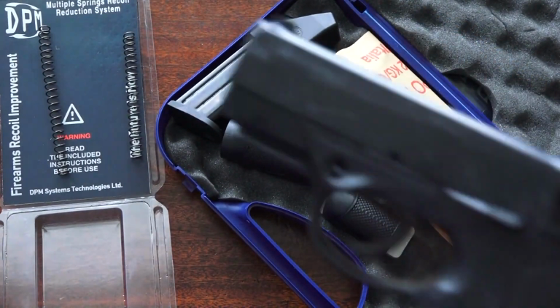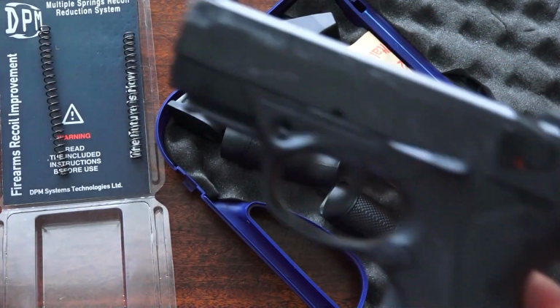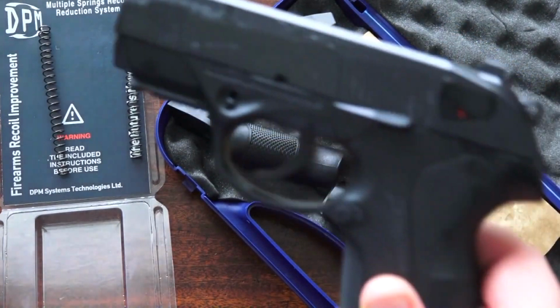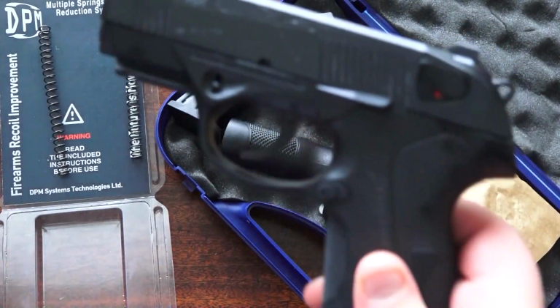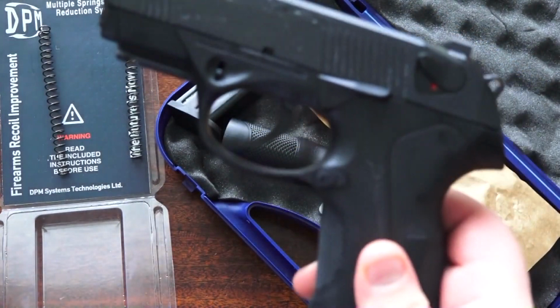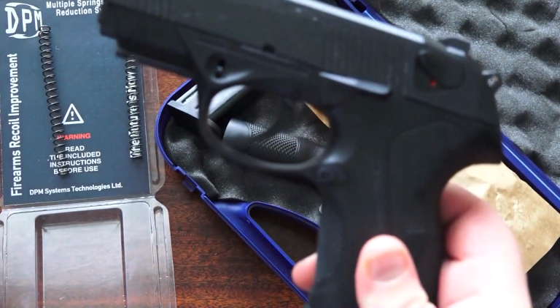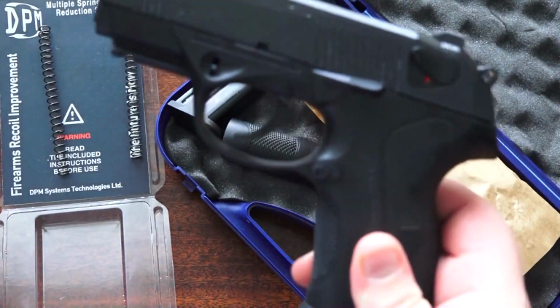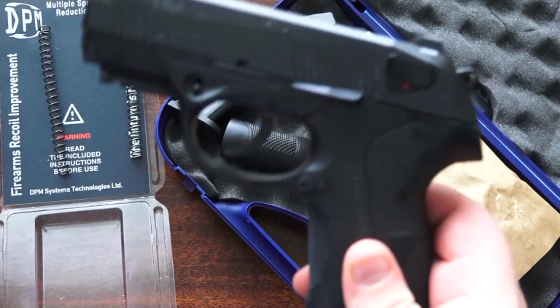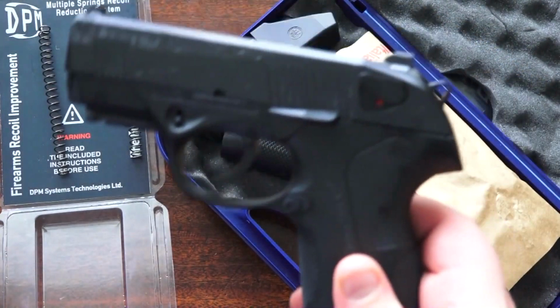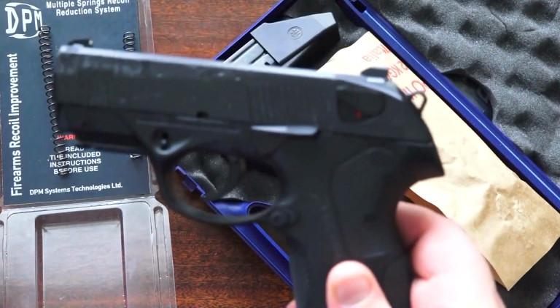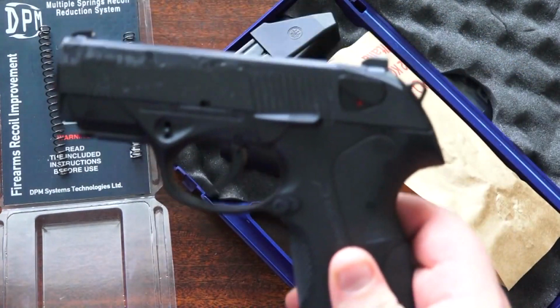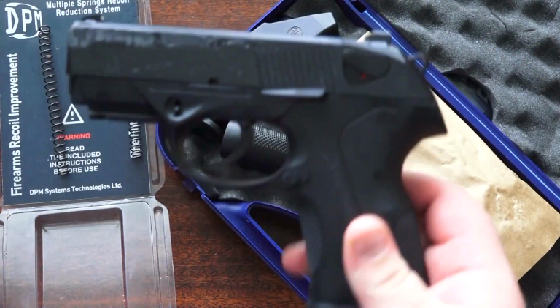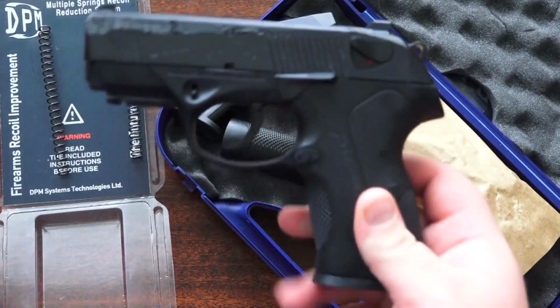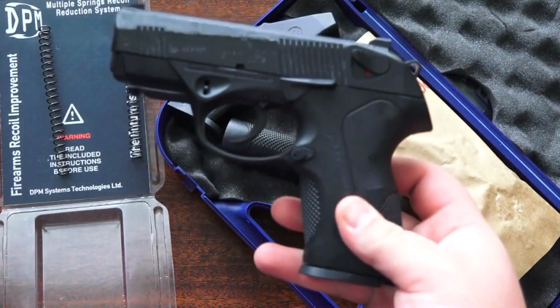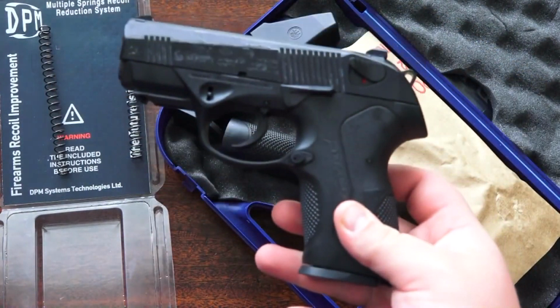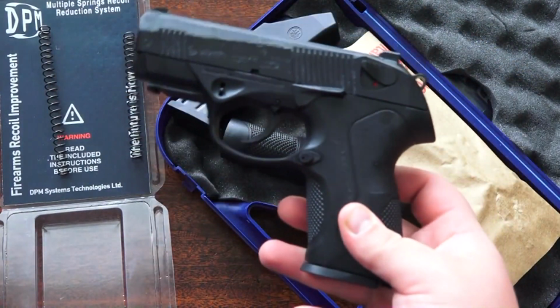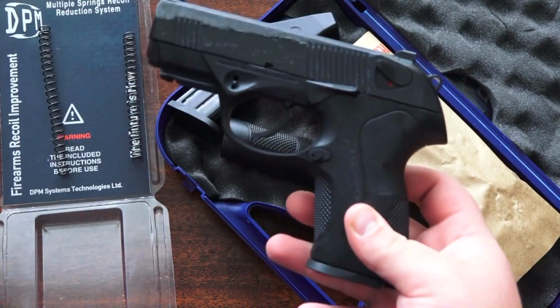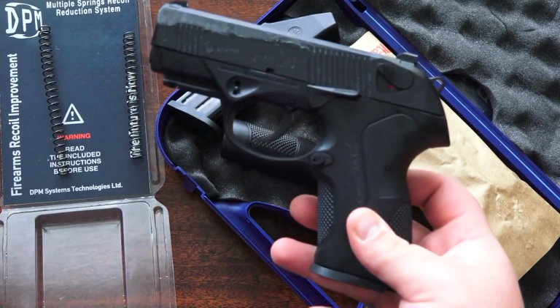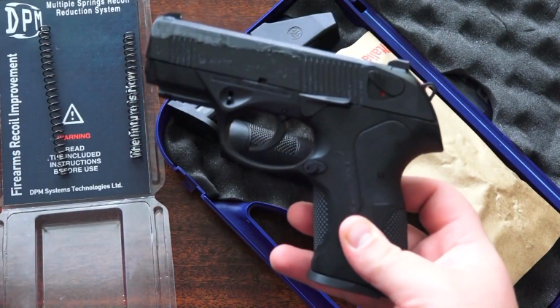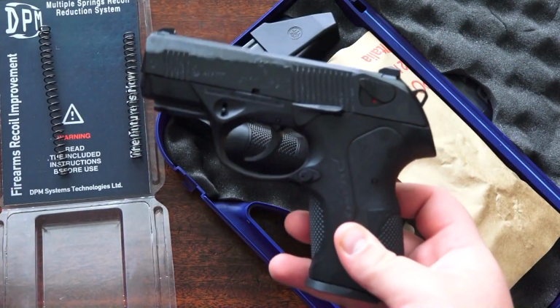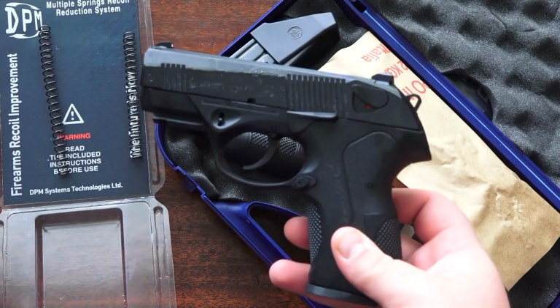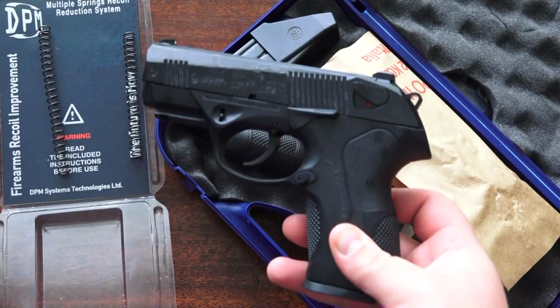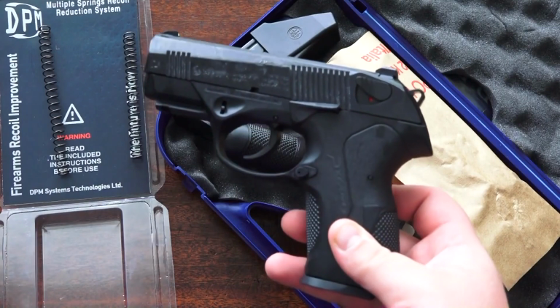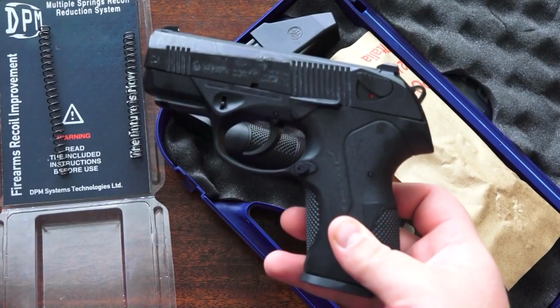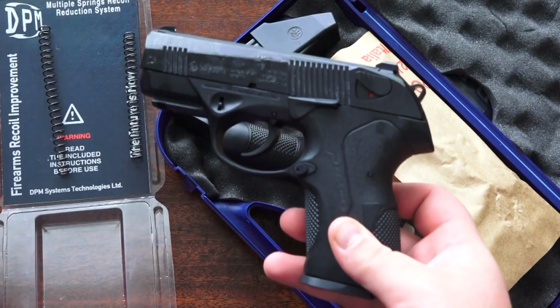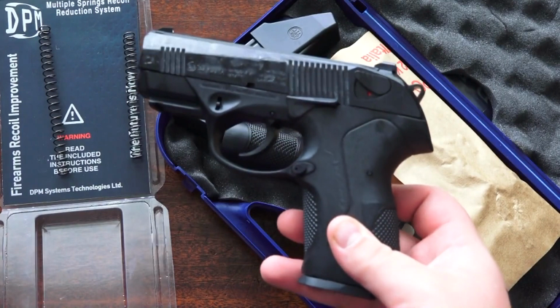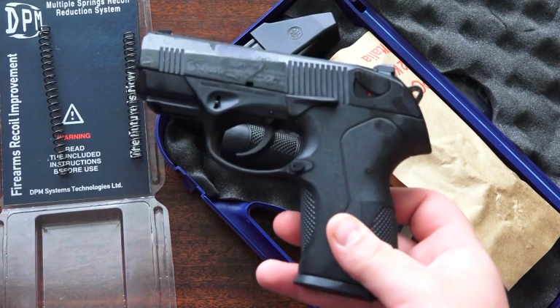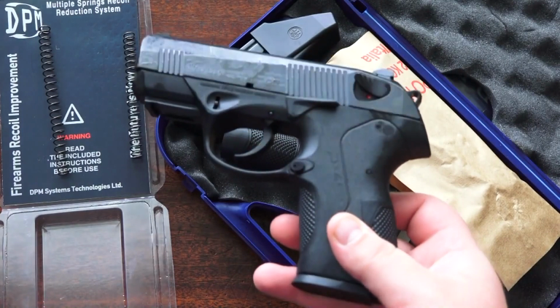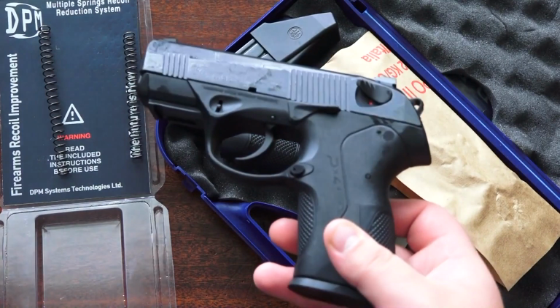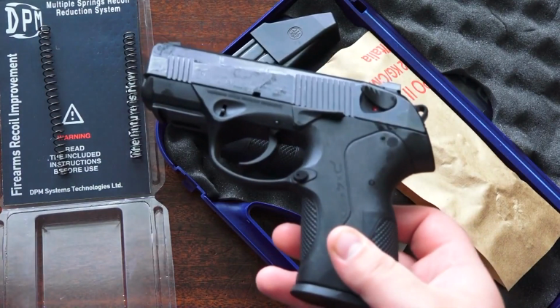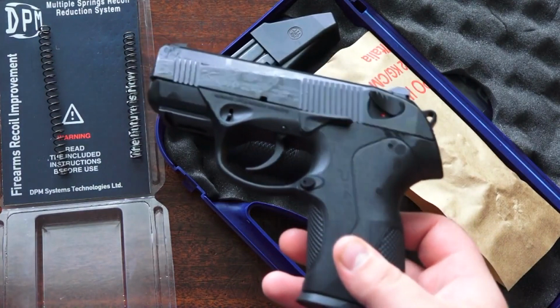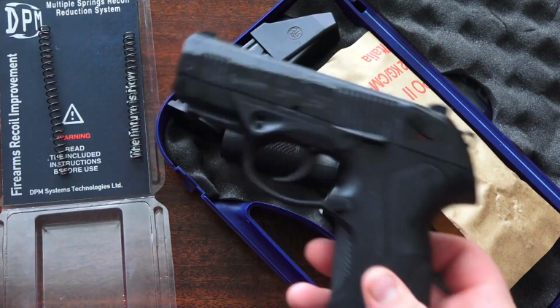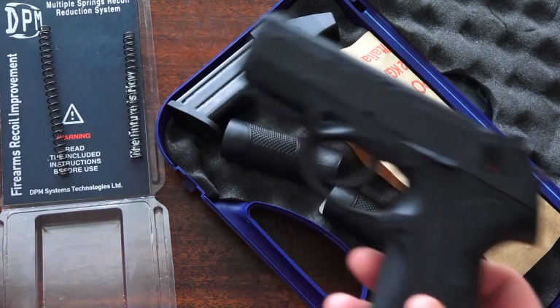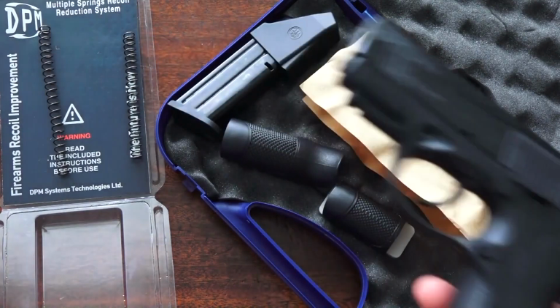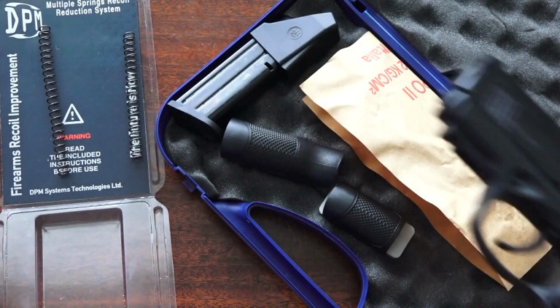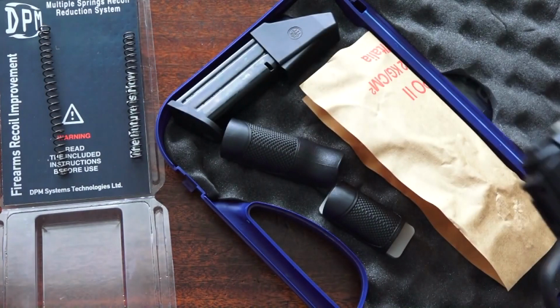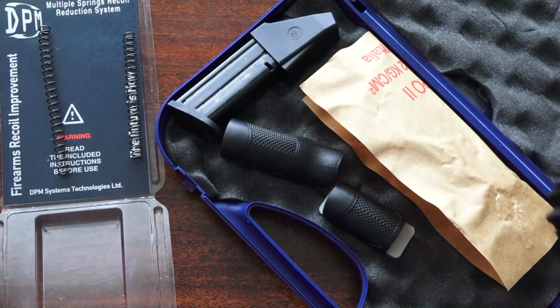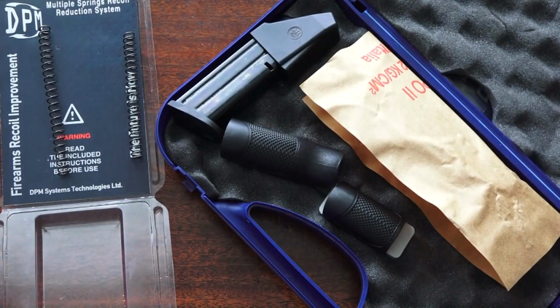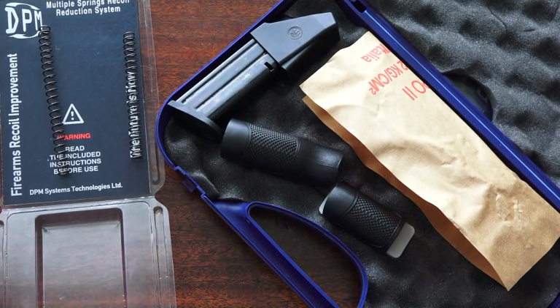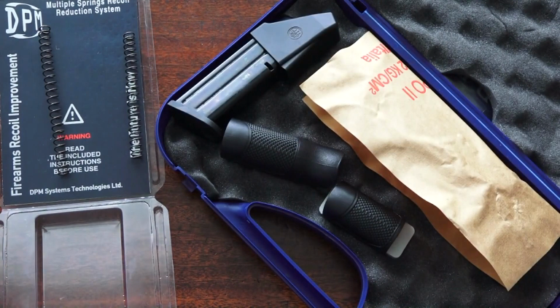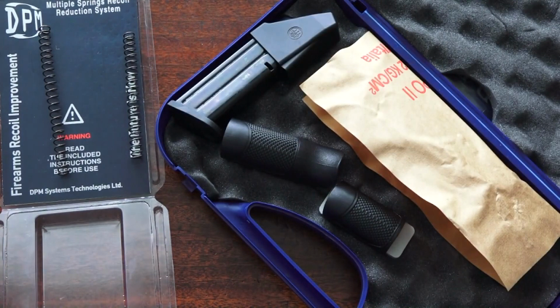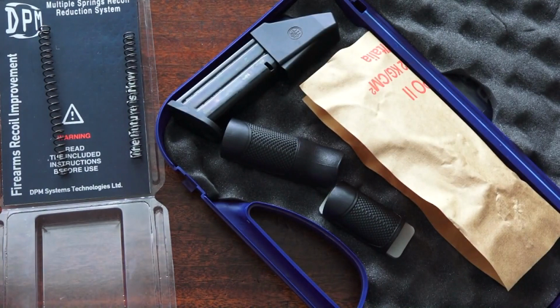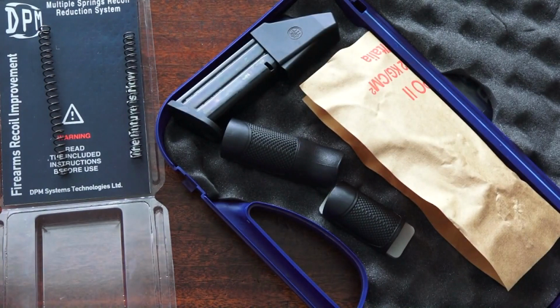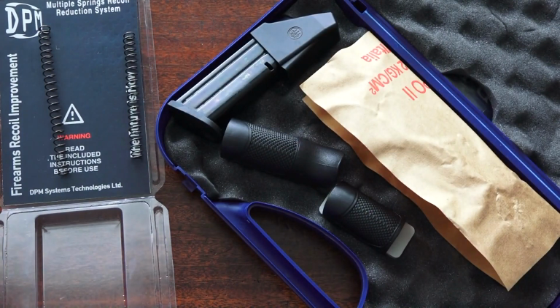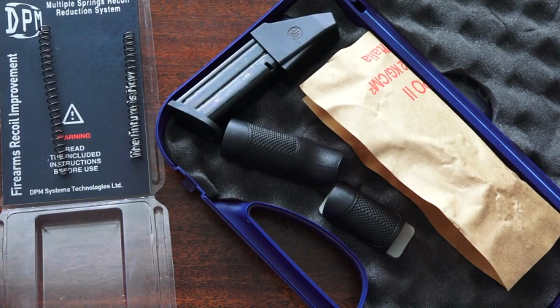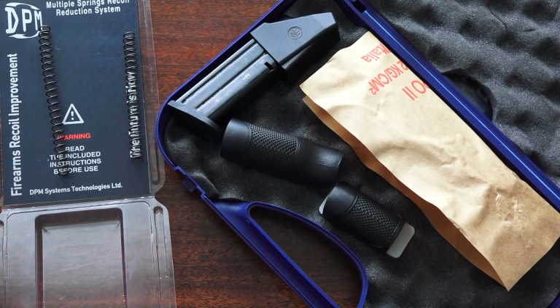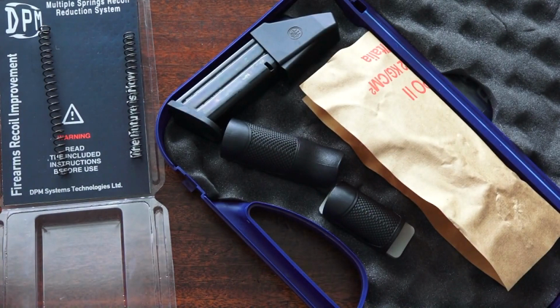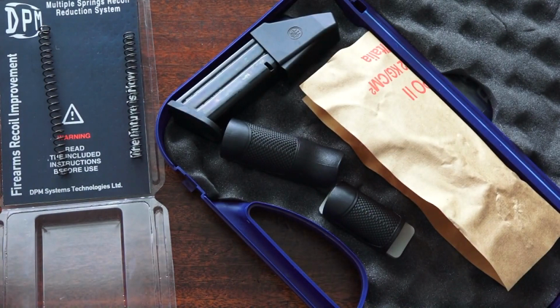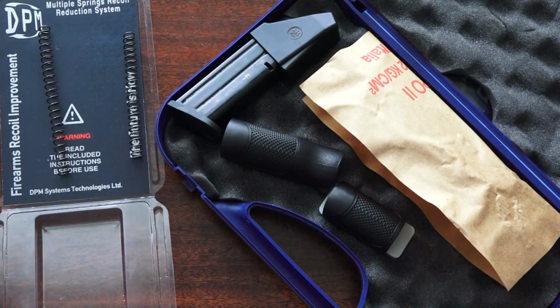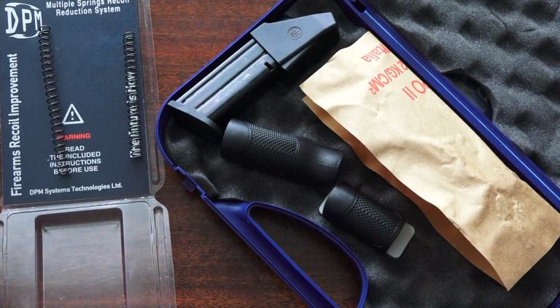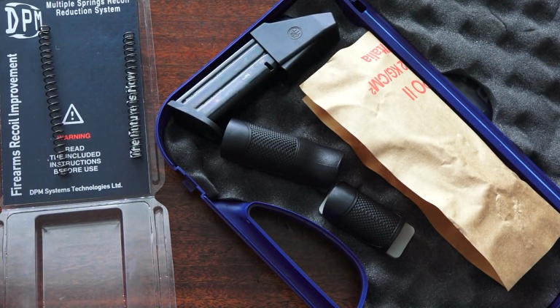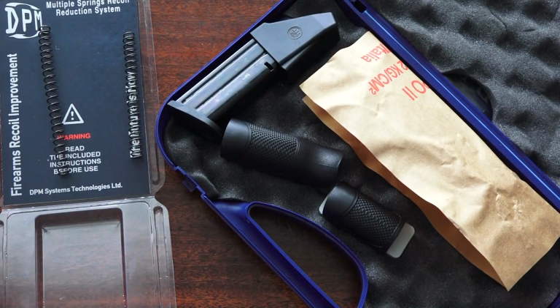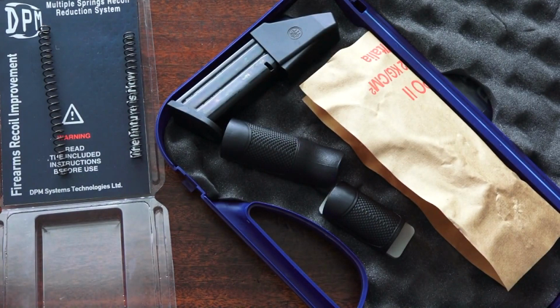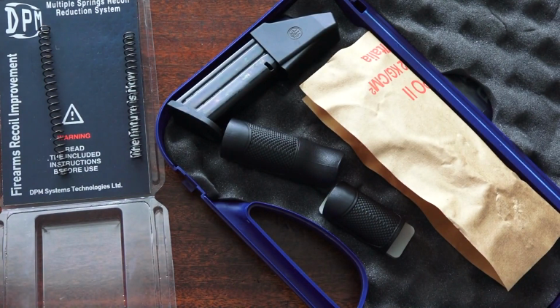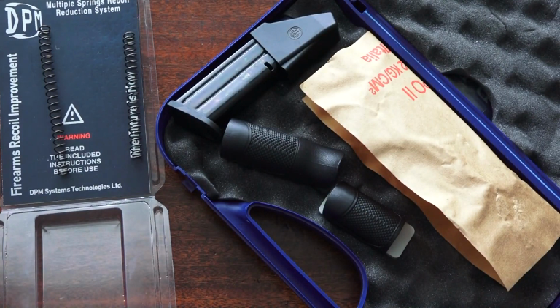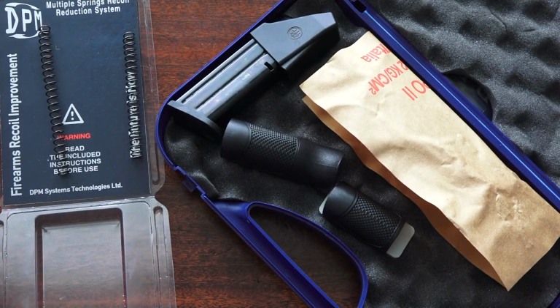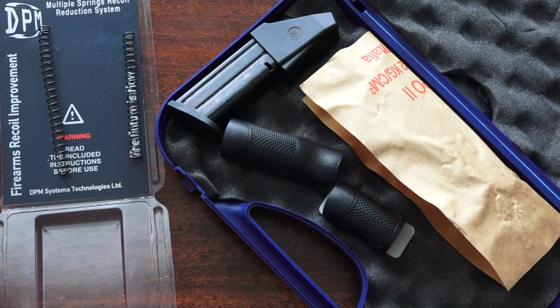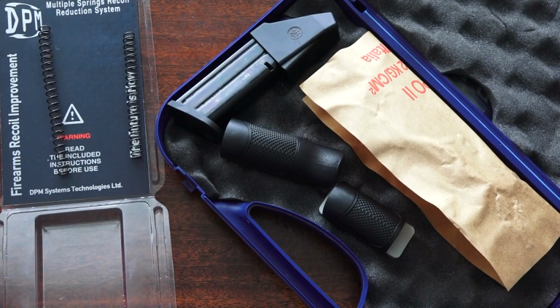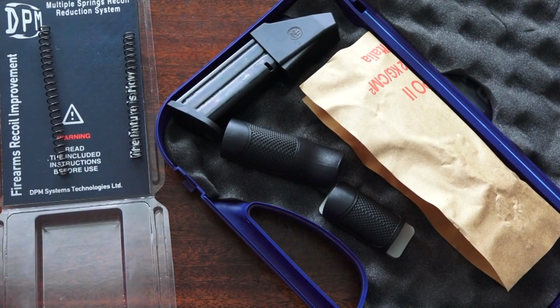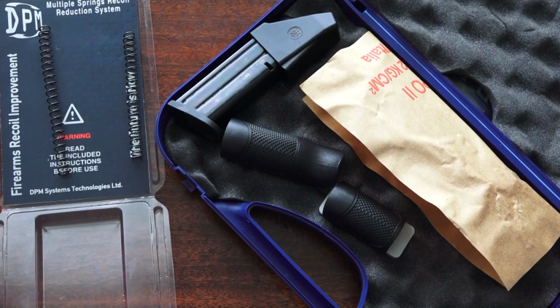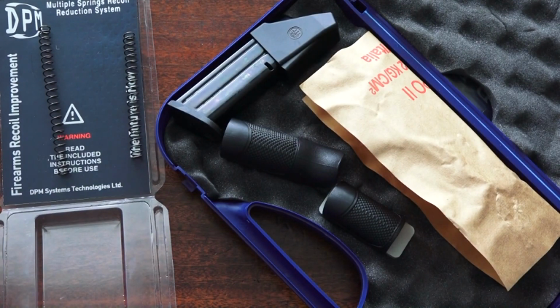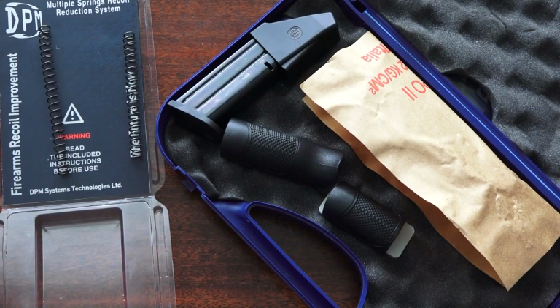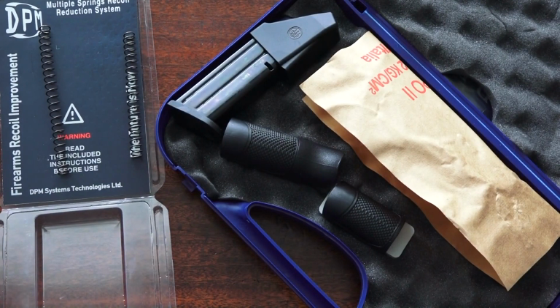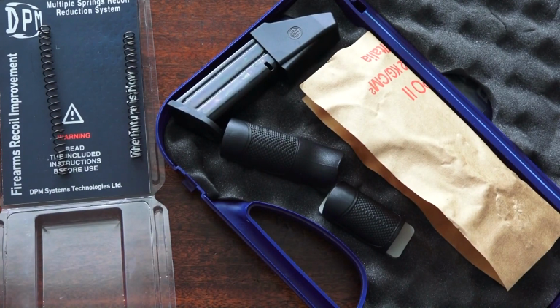Here is the Beretta PX4 Storm Compact. I'm going to clean it off real fast — this just came out of the safe.